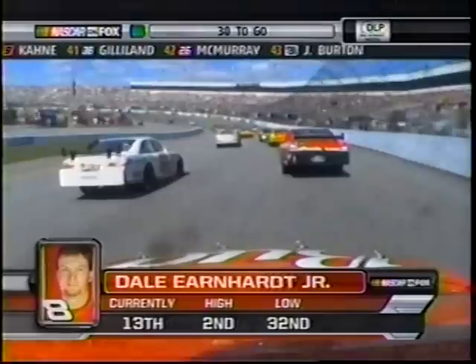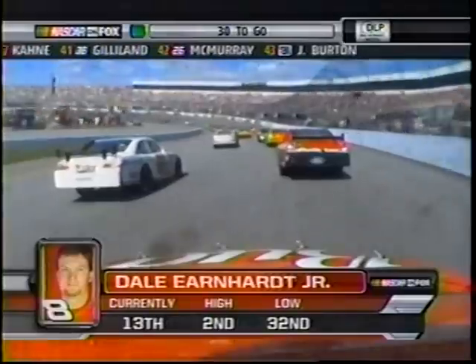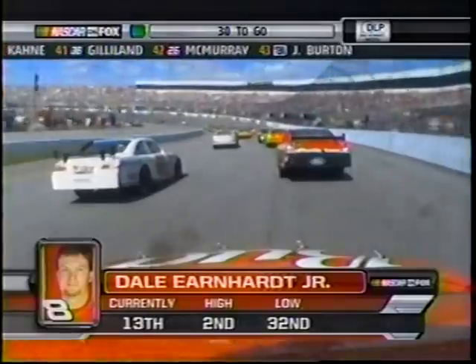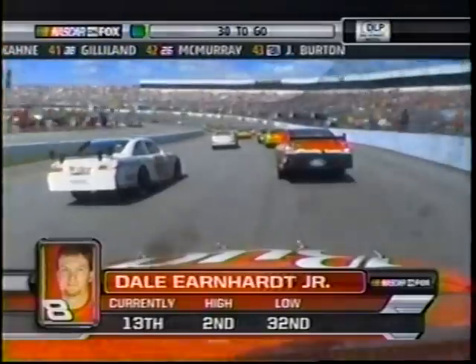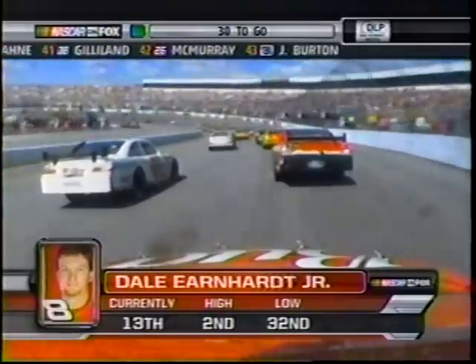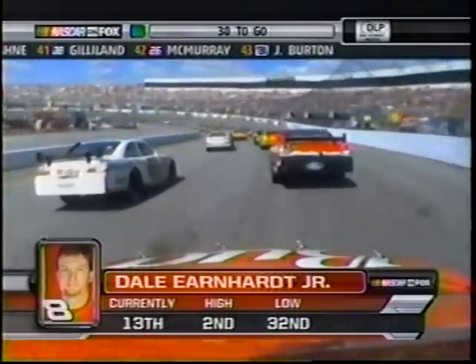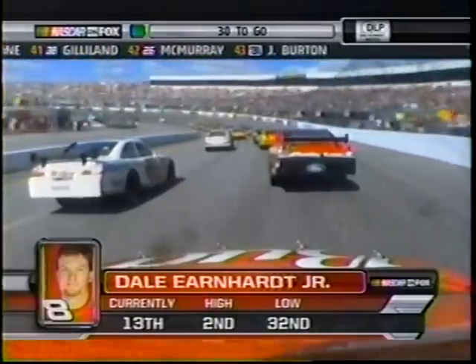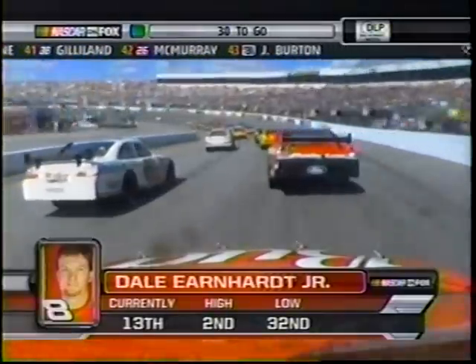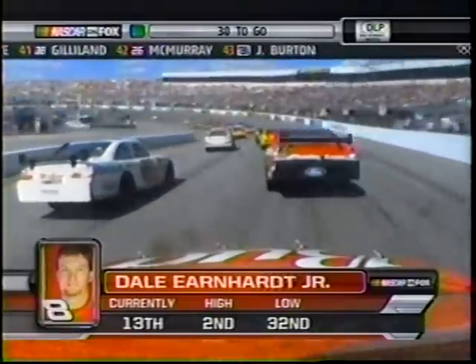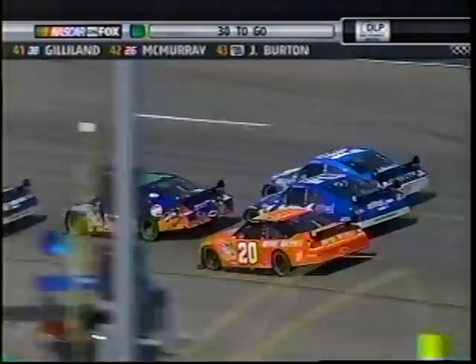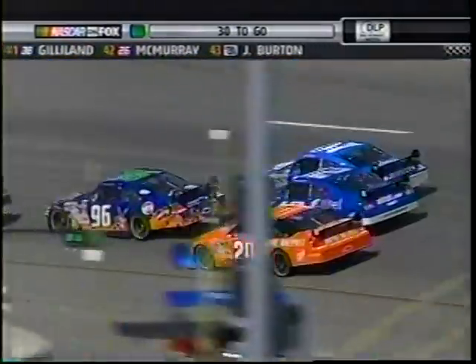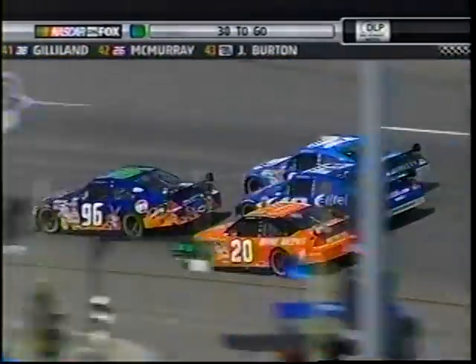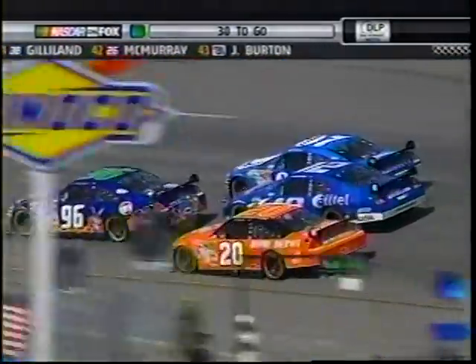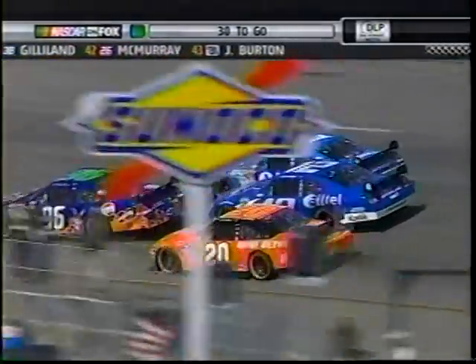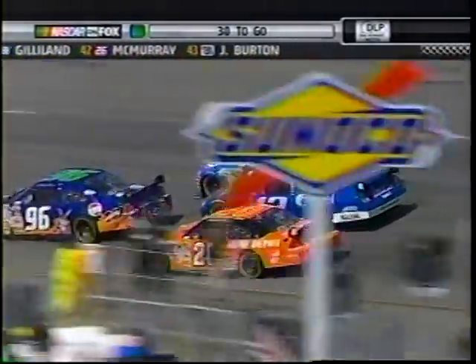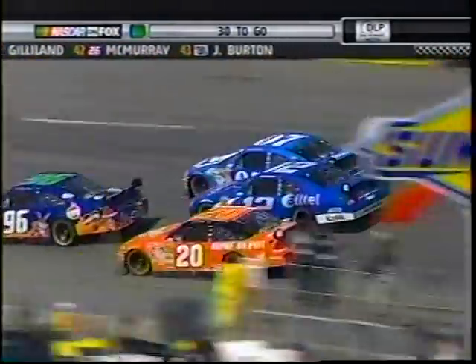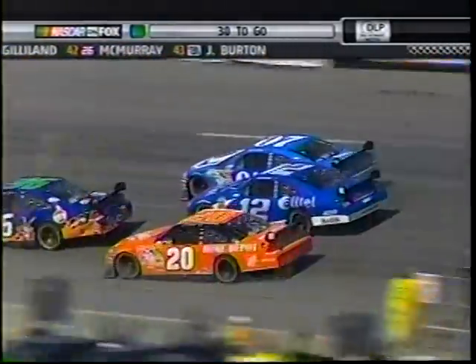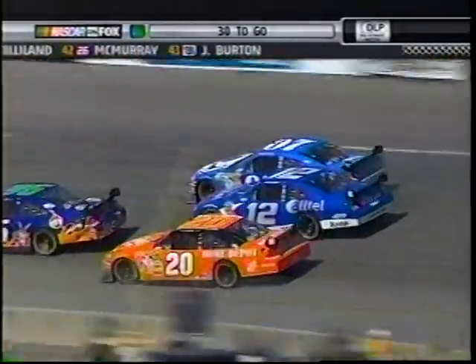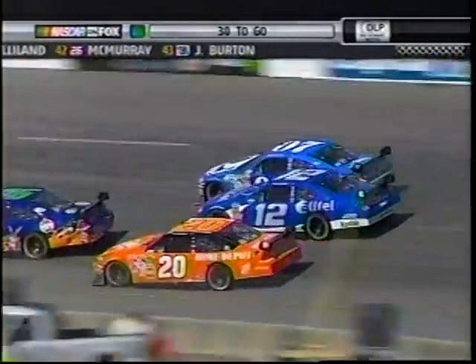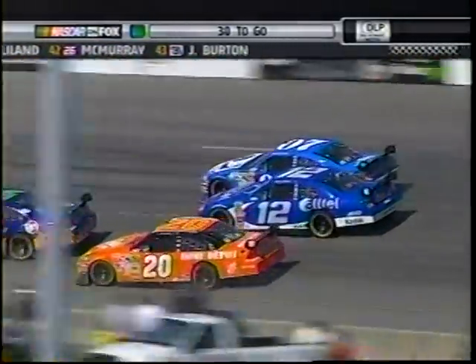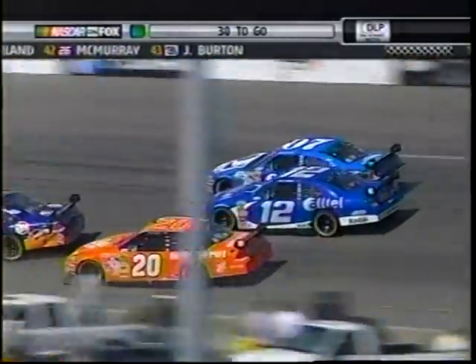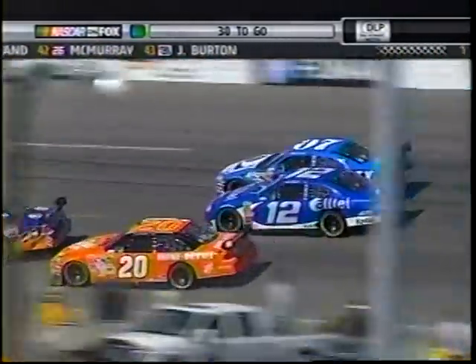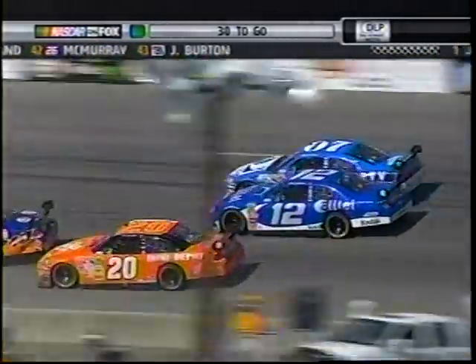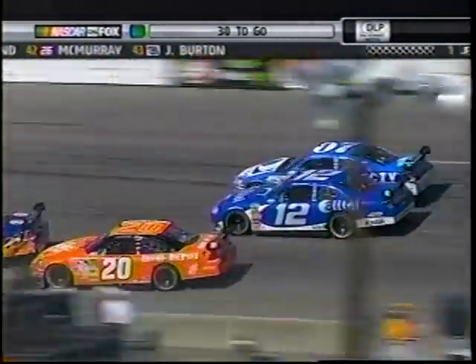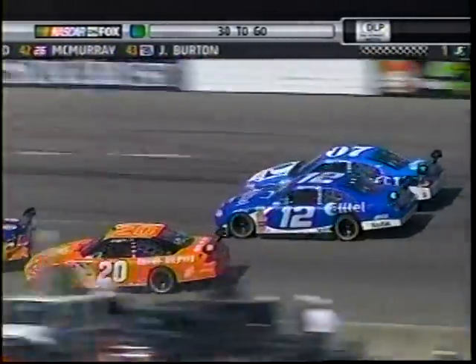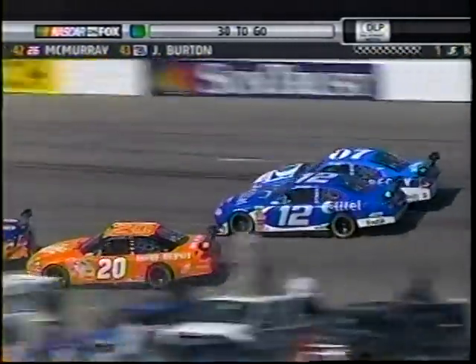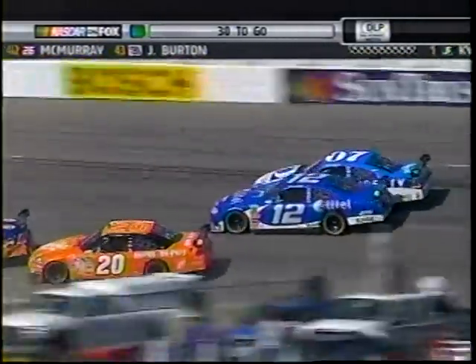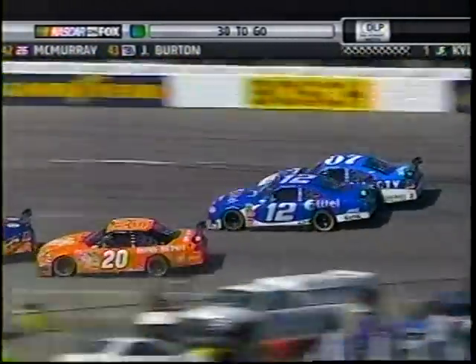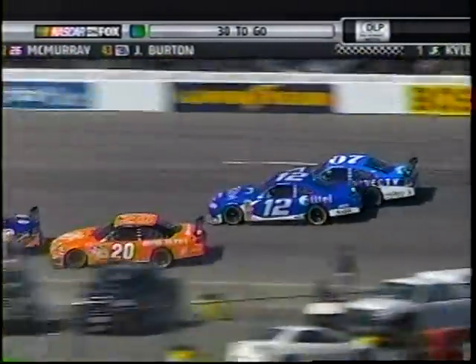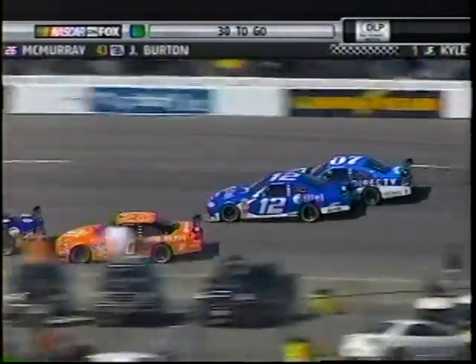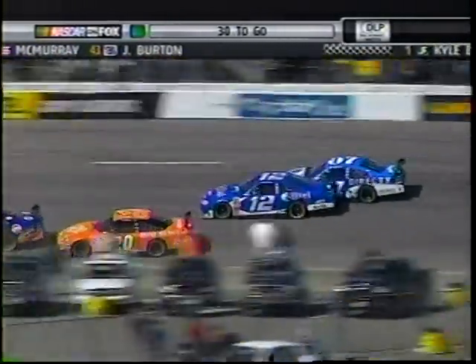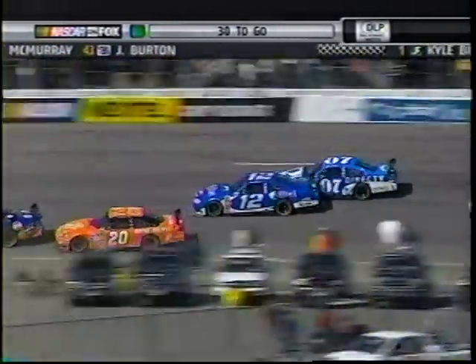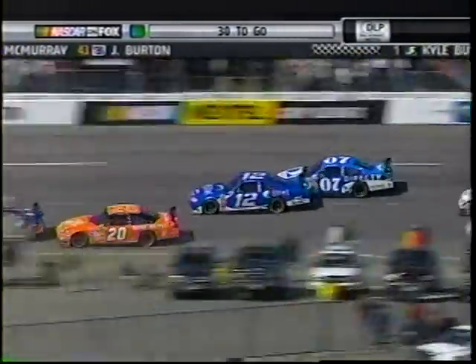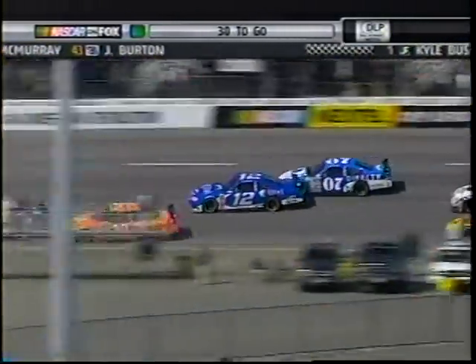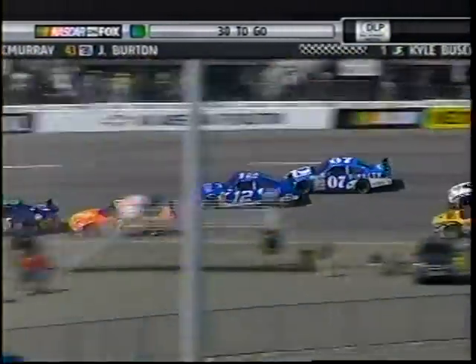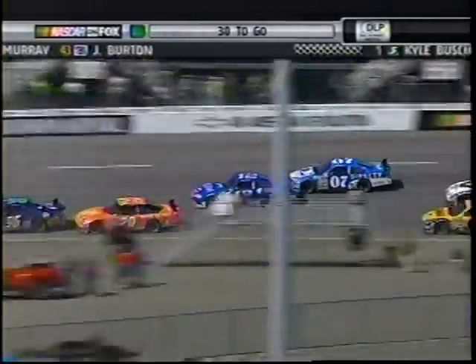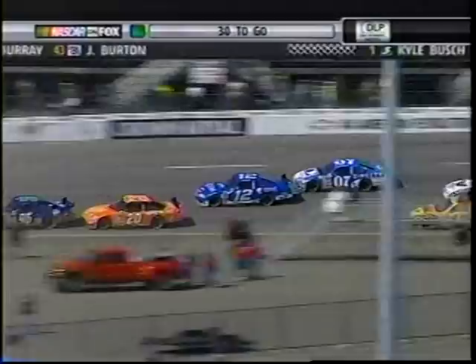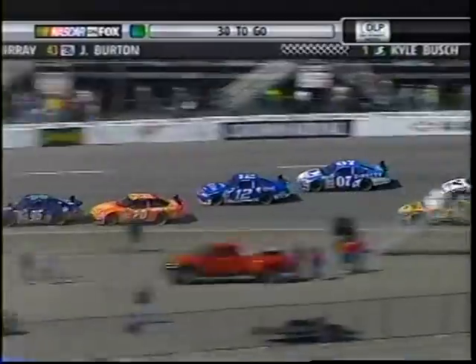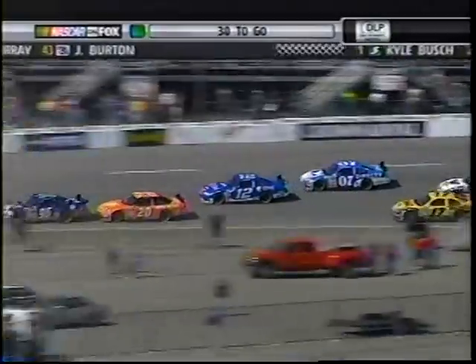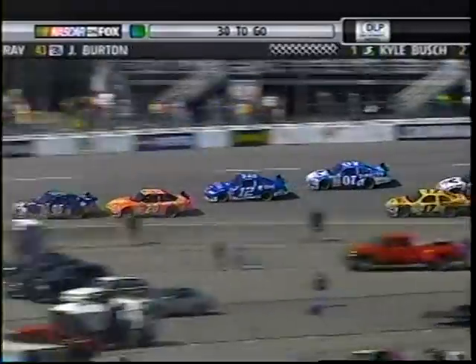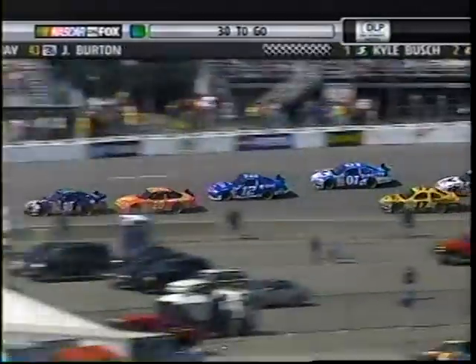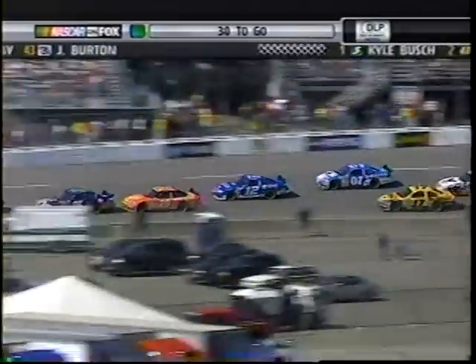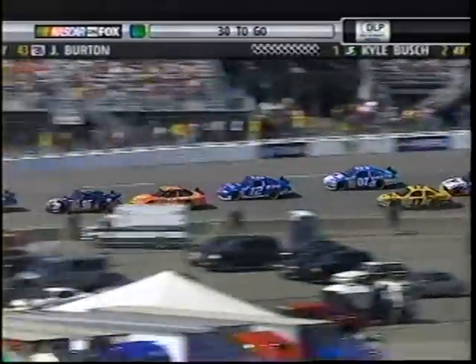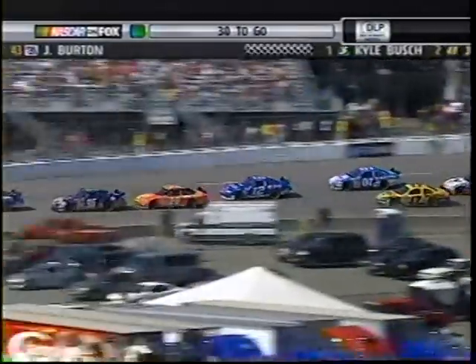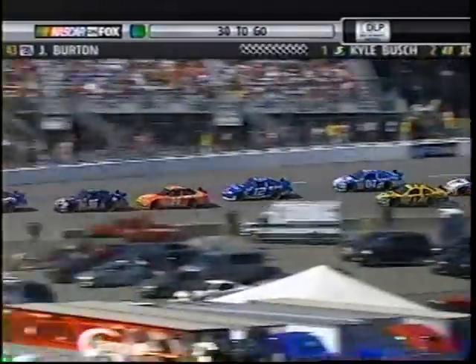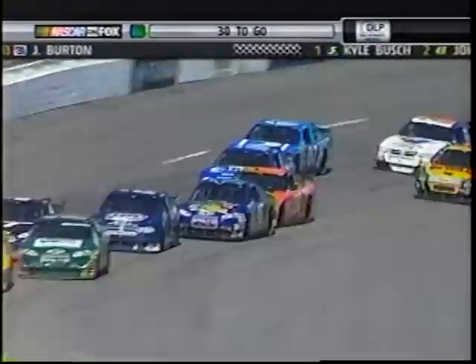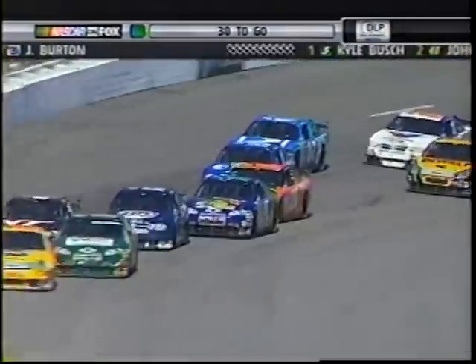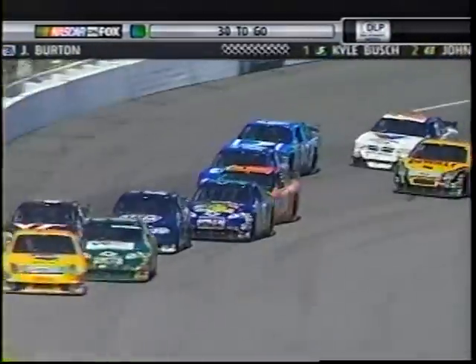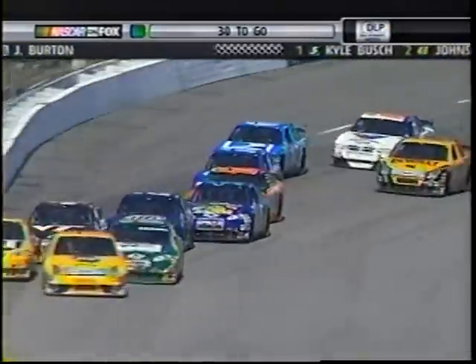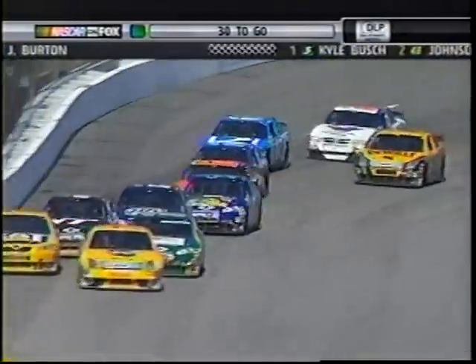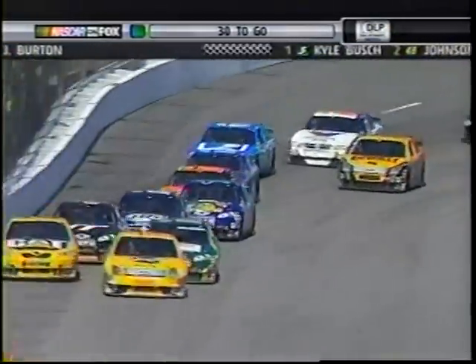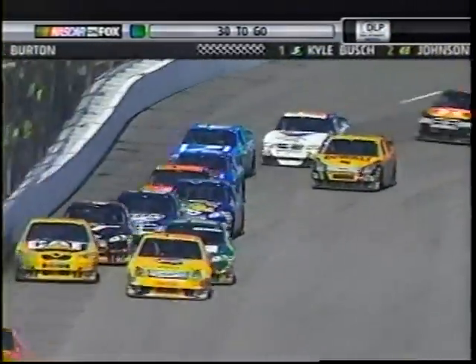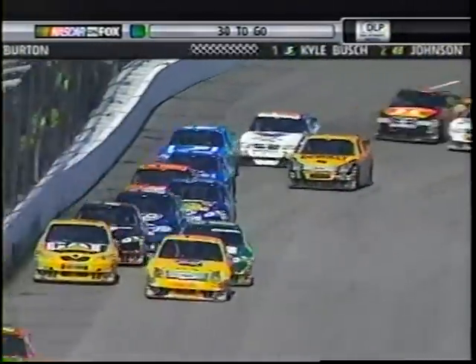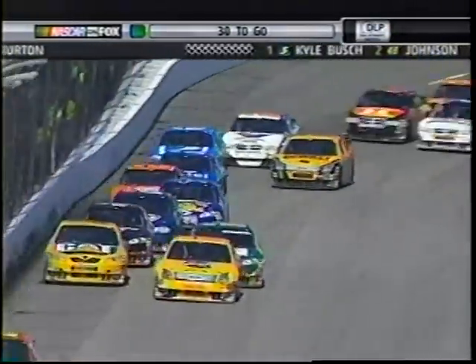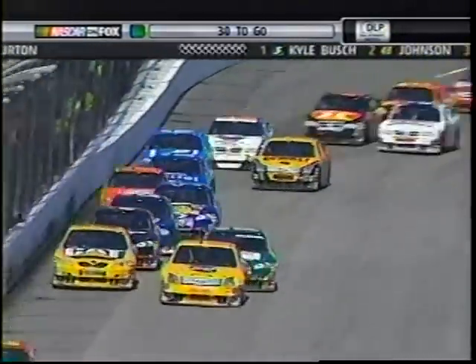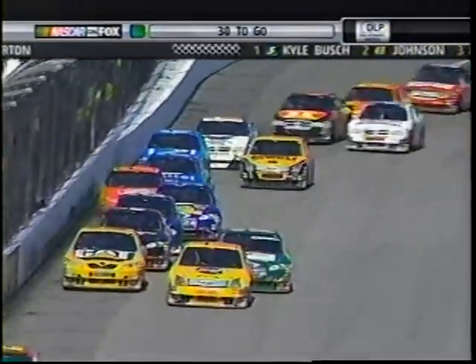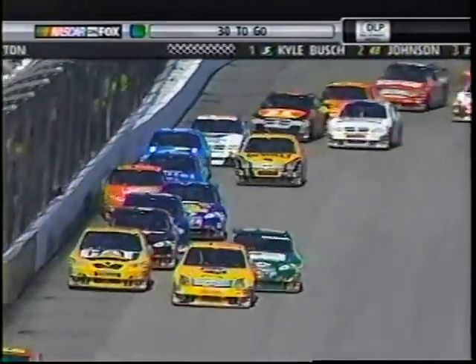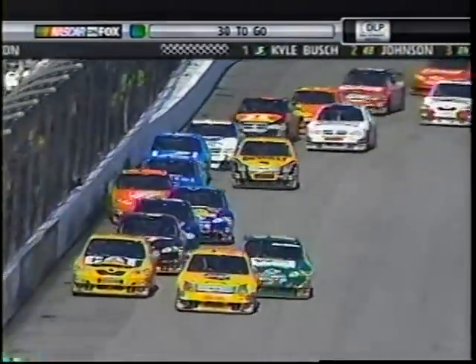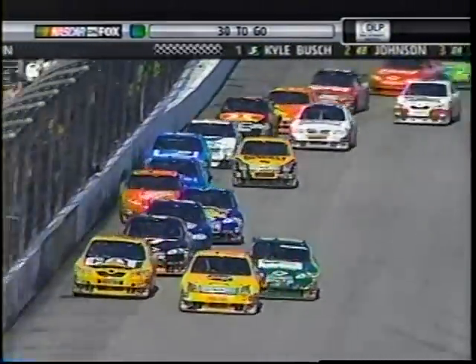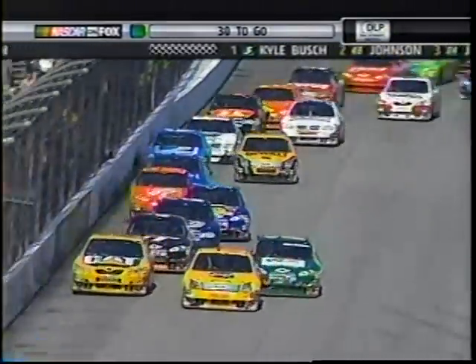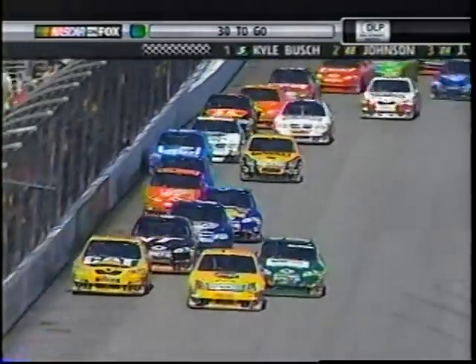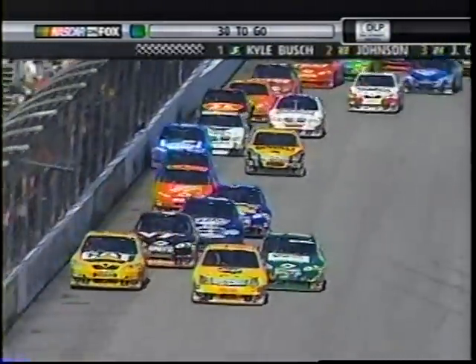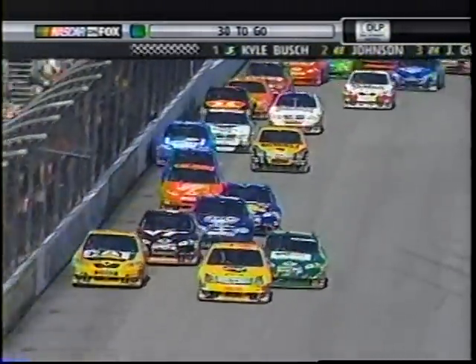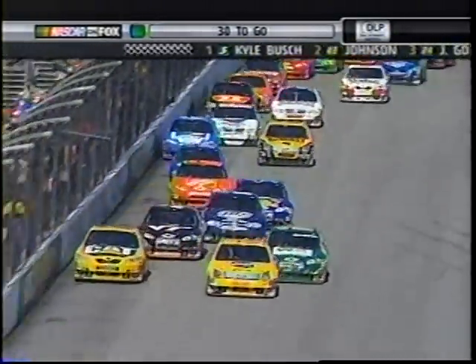You got to be sure that he doesn't do like he did at Bristol. Remember when they had to tell him to slow down? He was overdriving the corners. He needs to slow down — he's overdriving these corners.